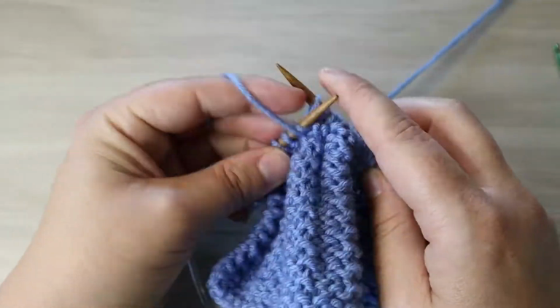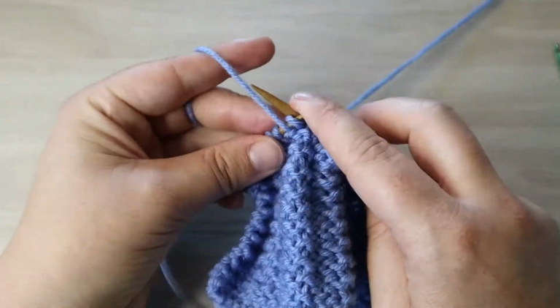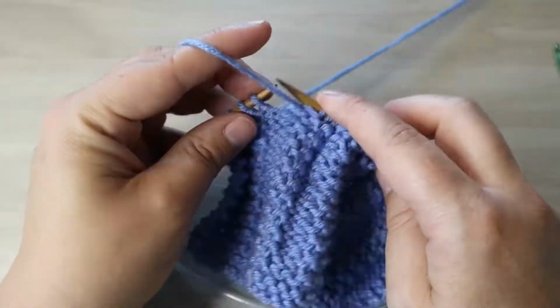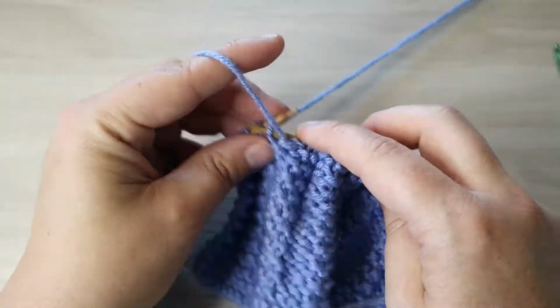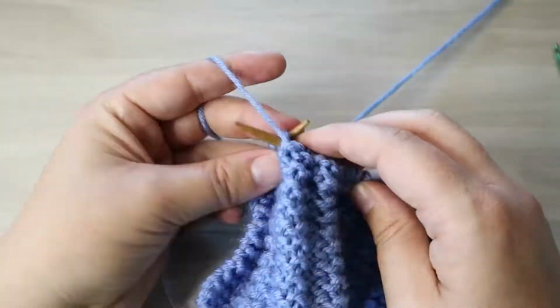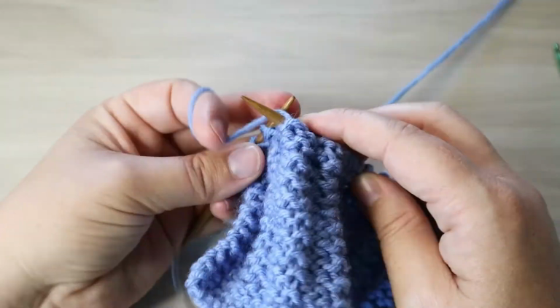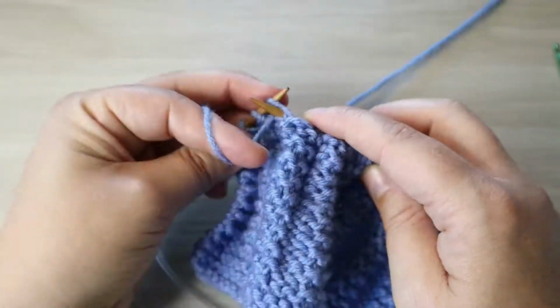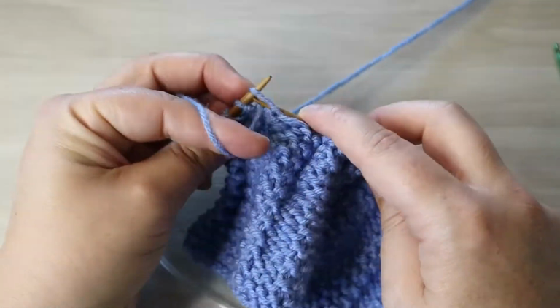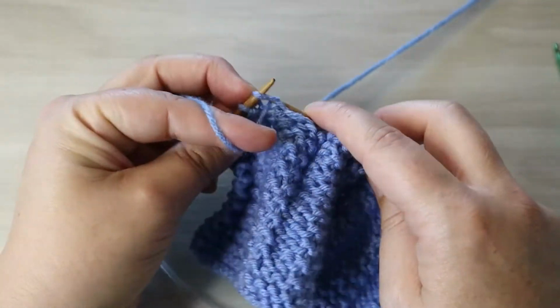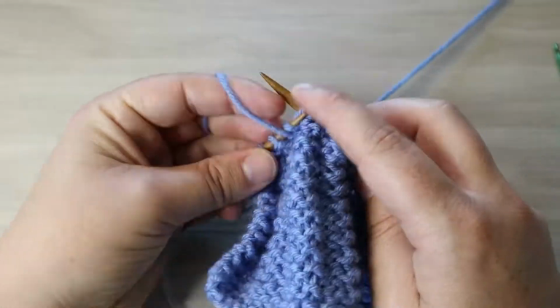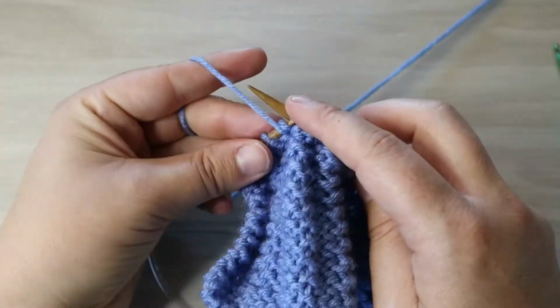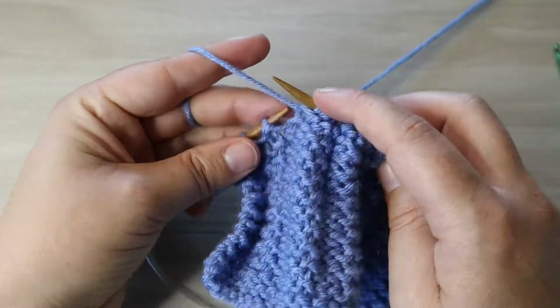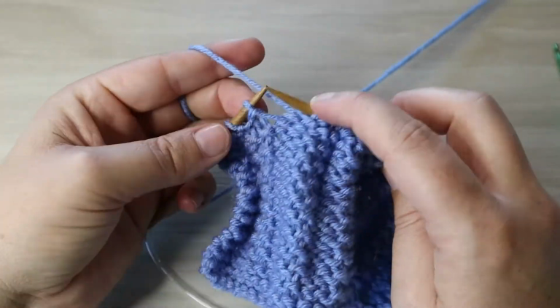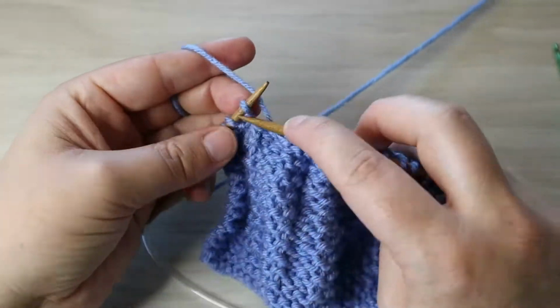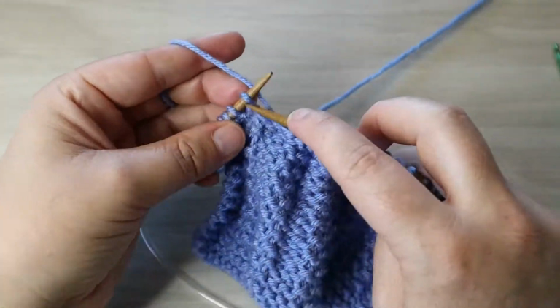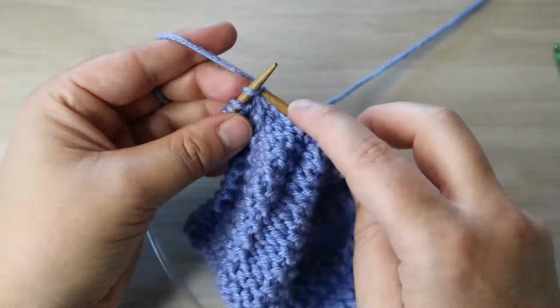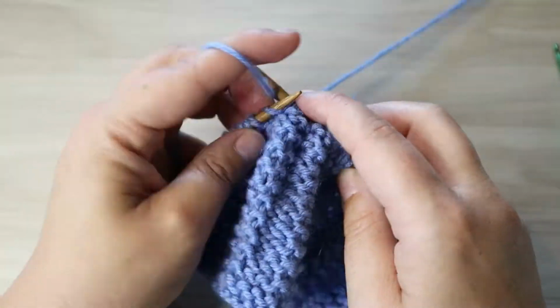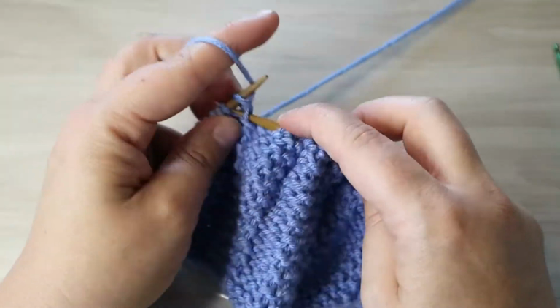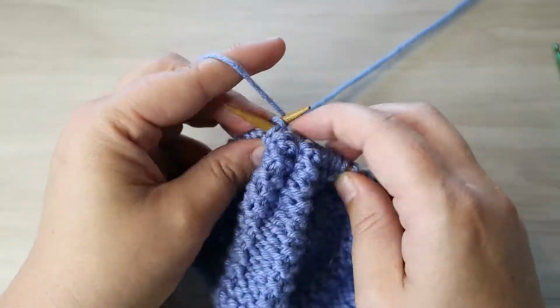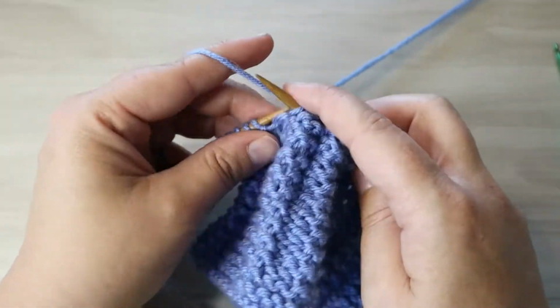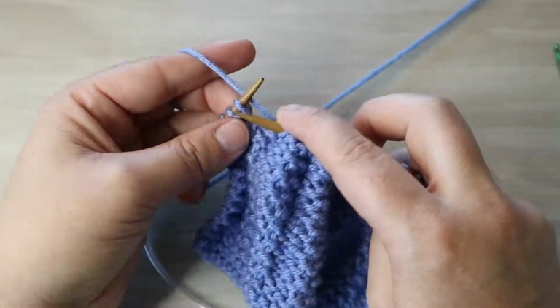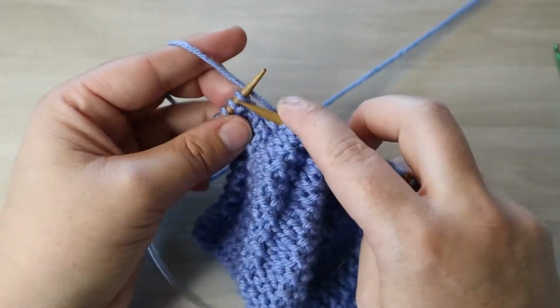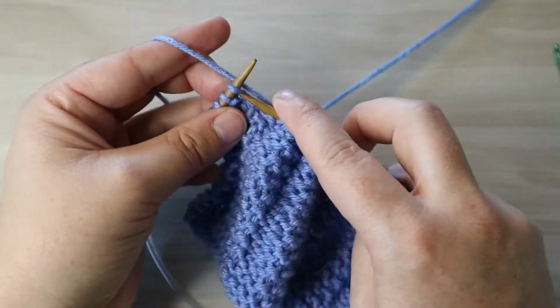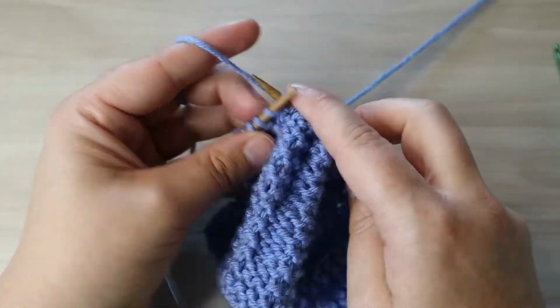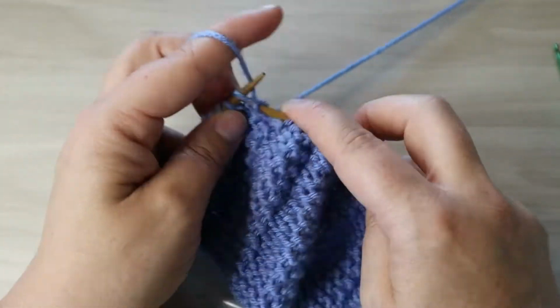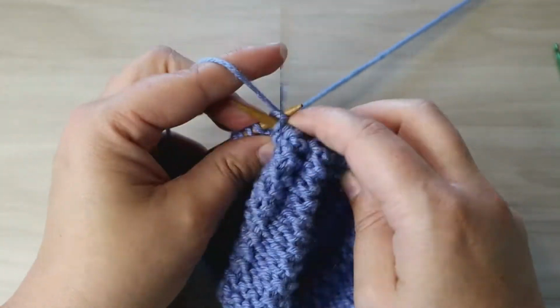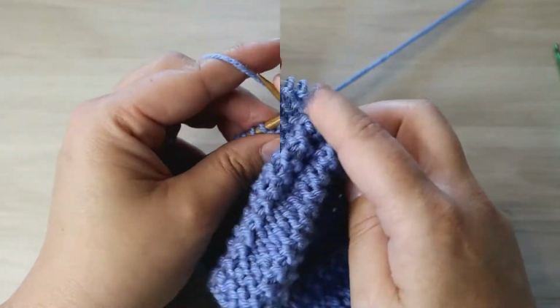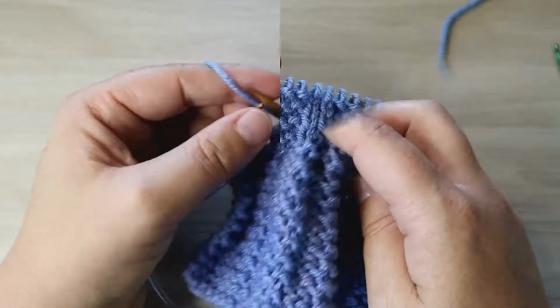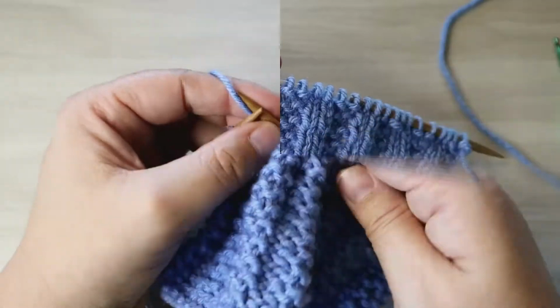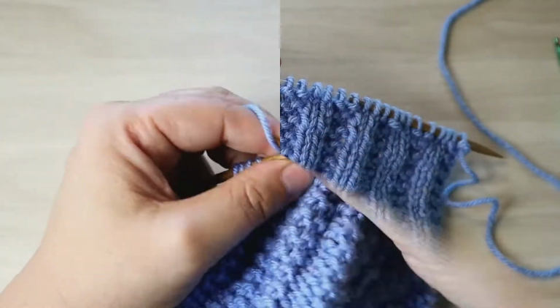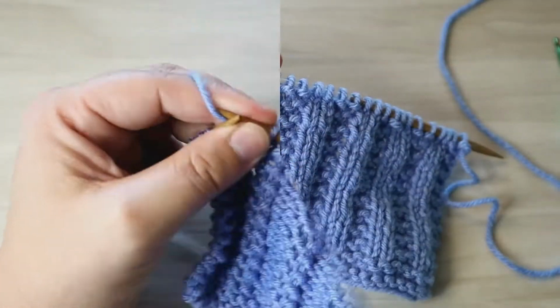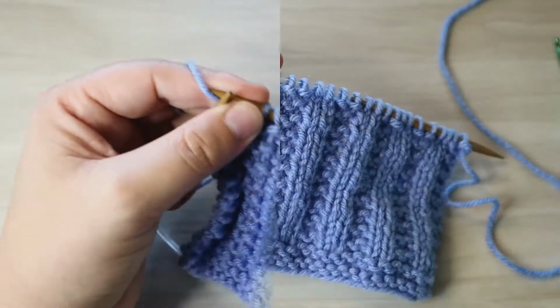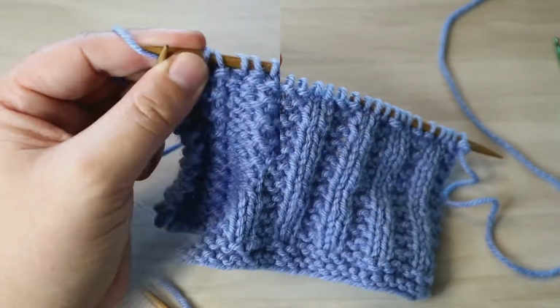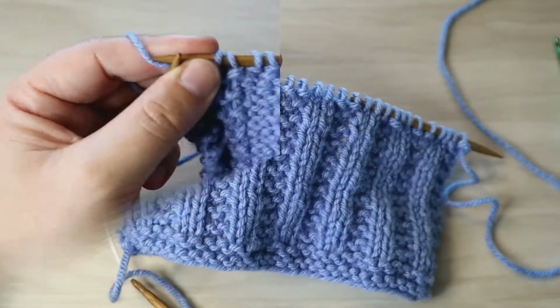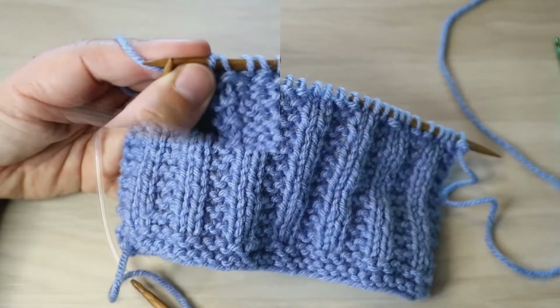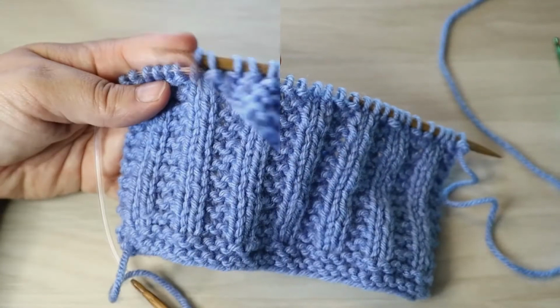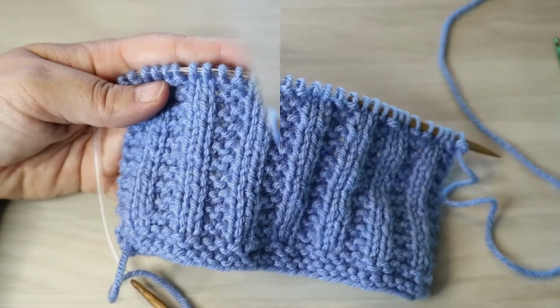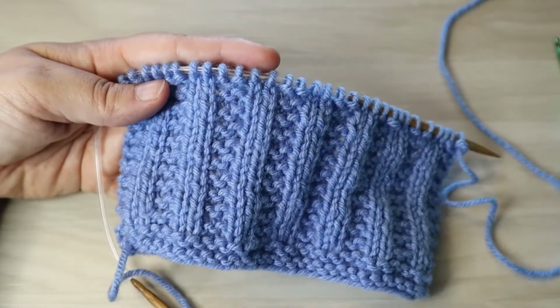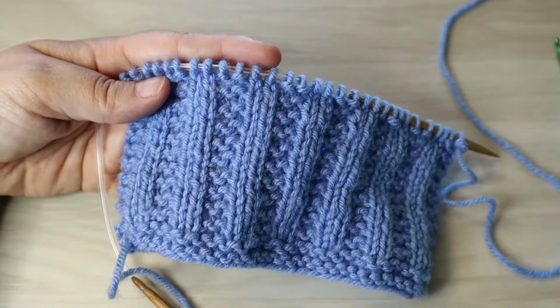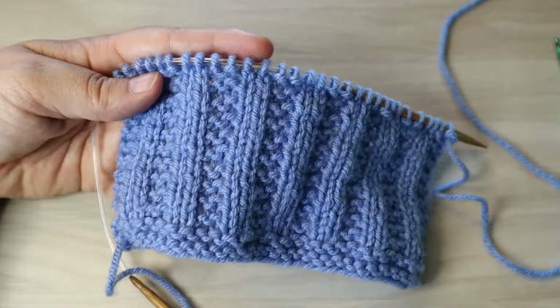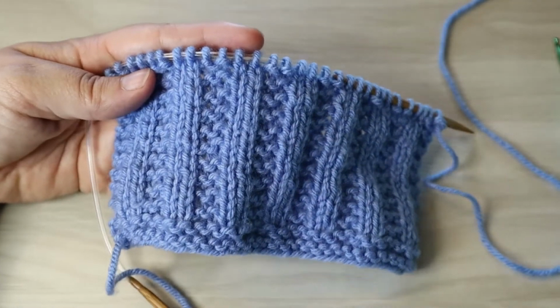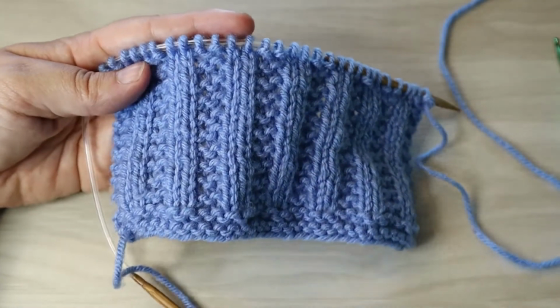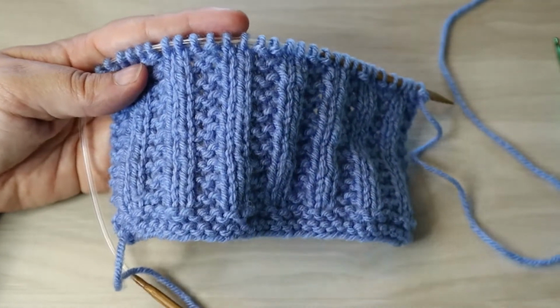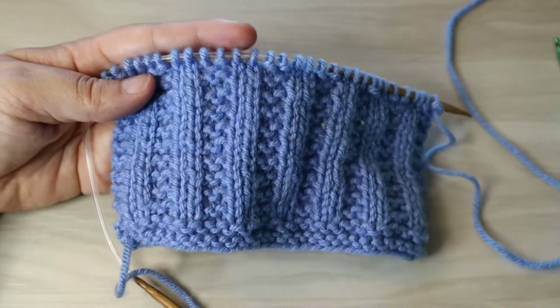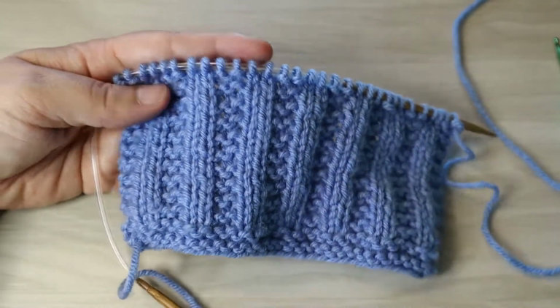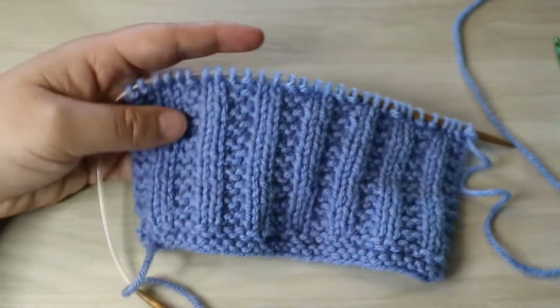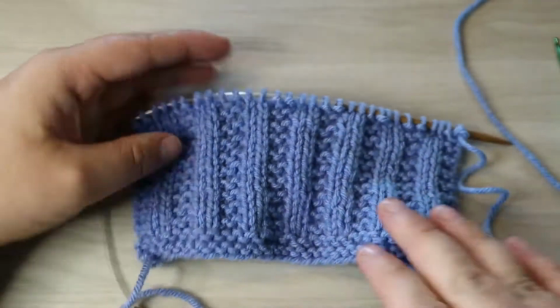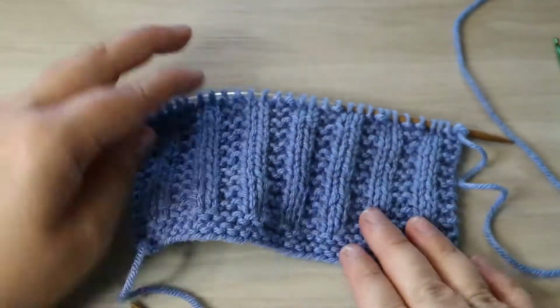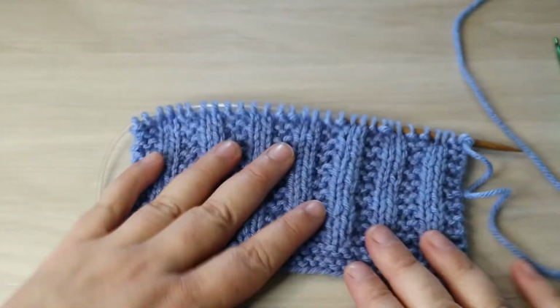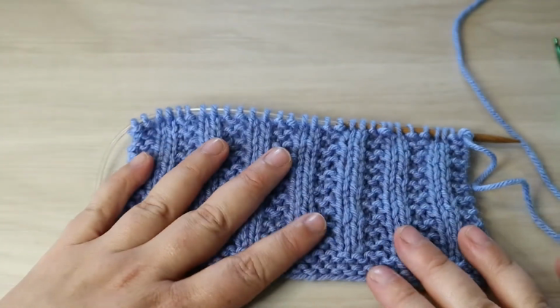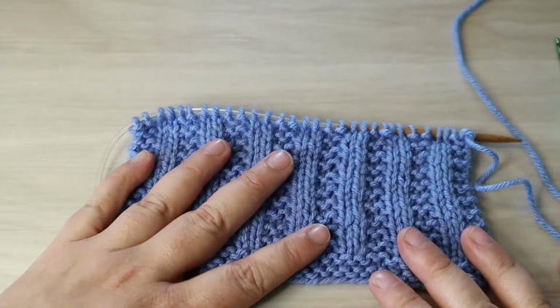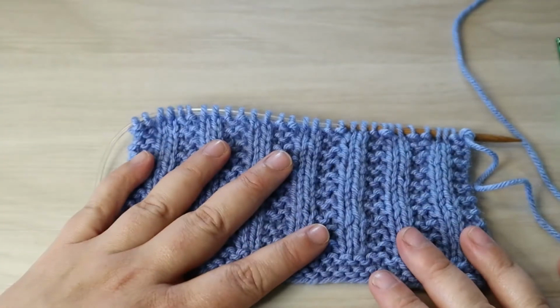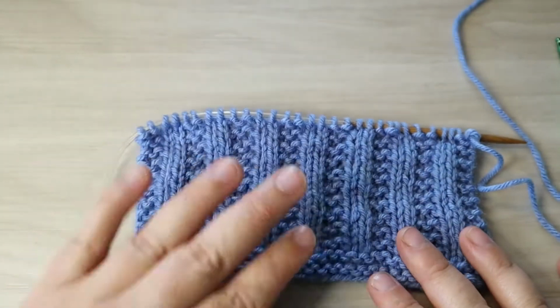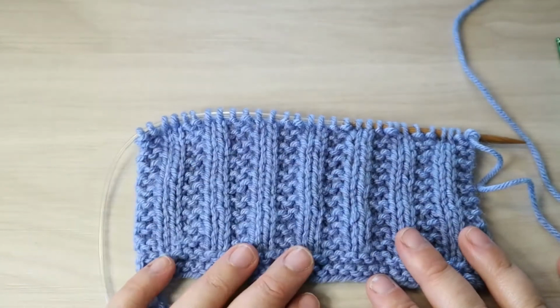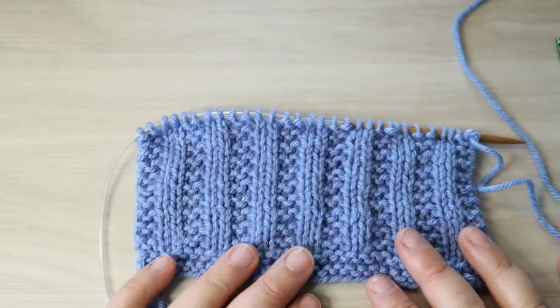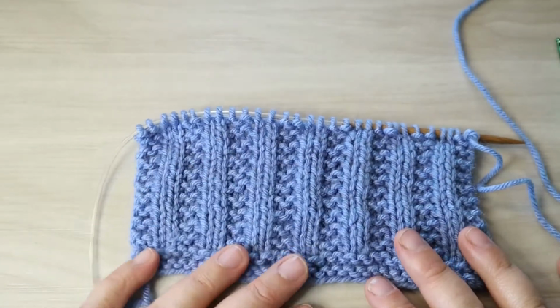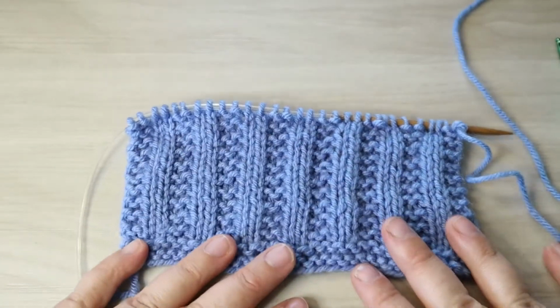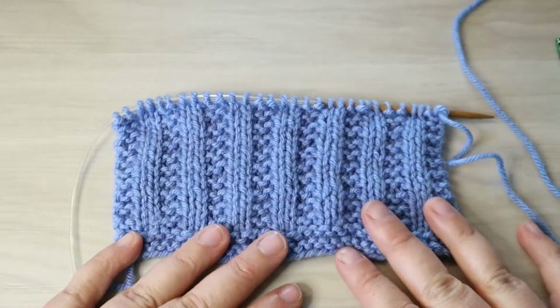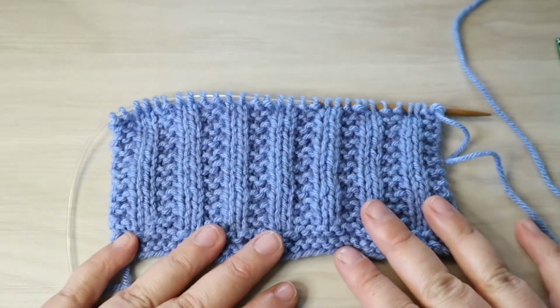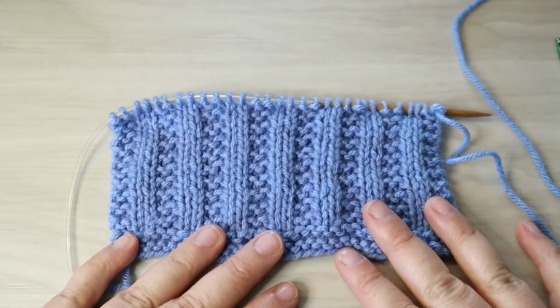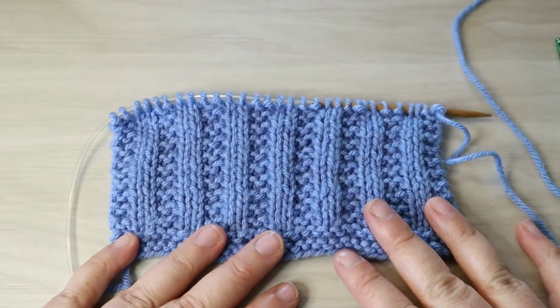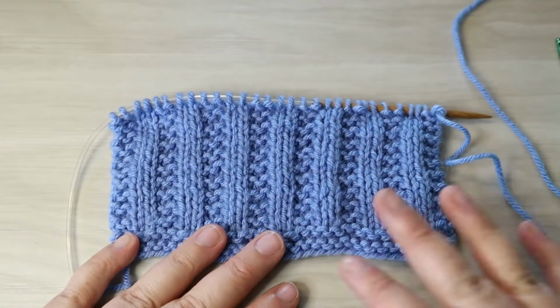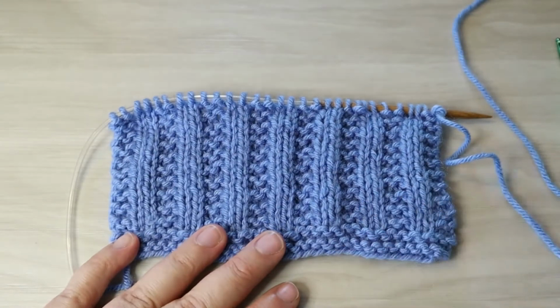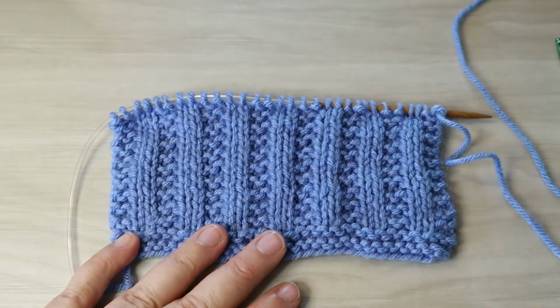Hope you guys like this one. Click this link on the screen here to go back to the beginning of our 30 stitches in 30 days. Thanks for hanging out with us — we'll see you in the next one.